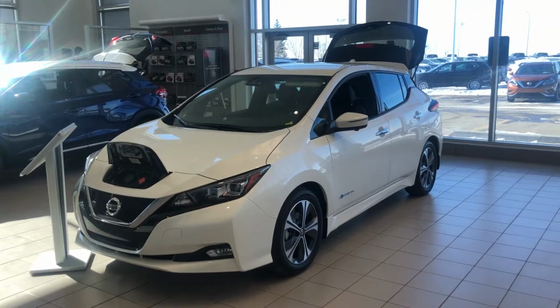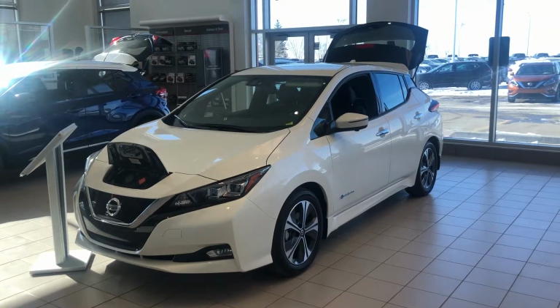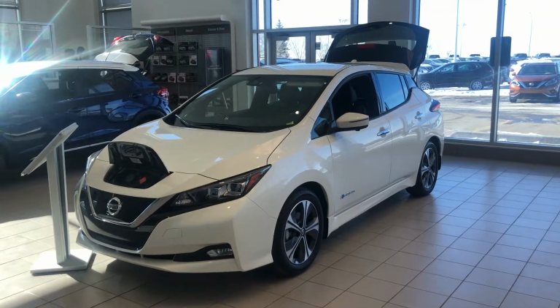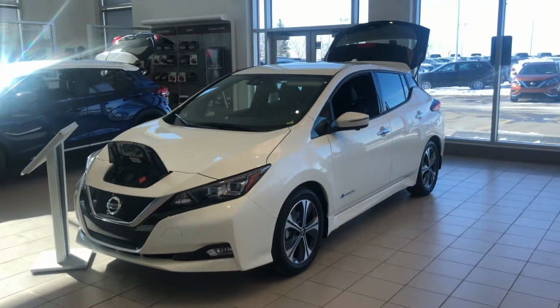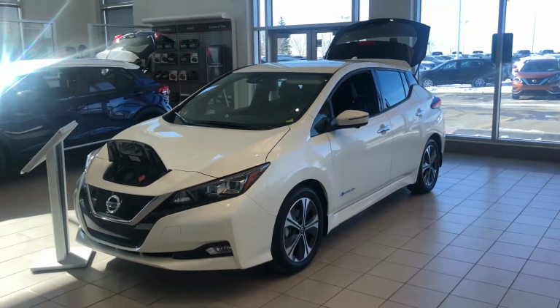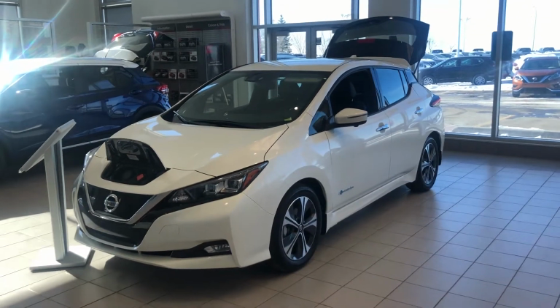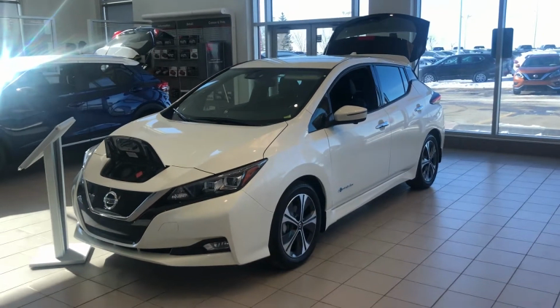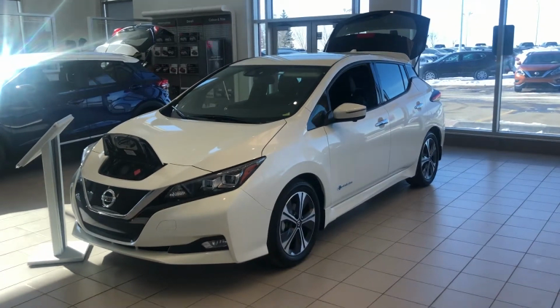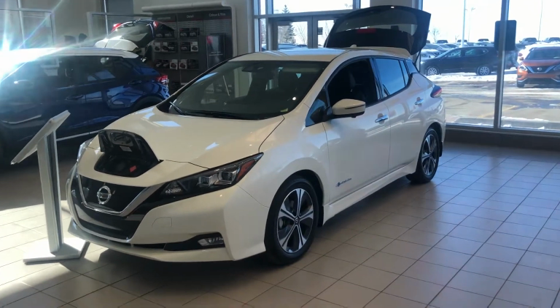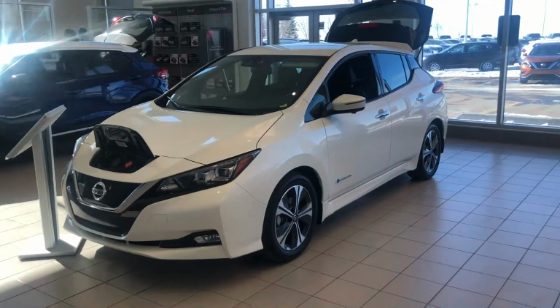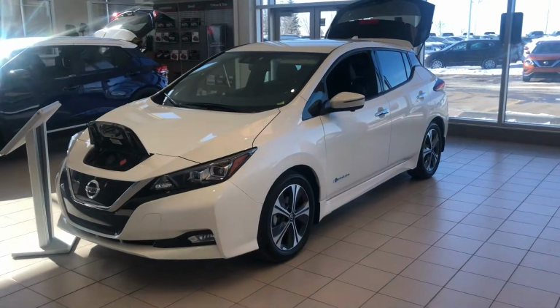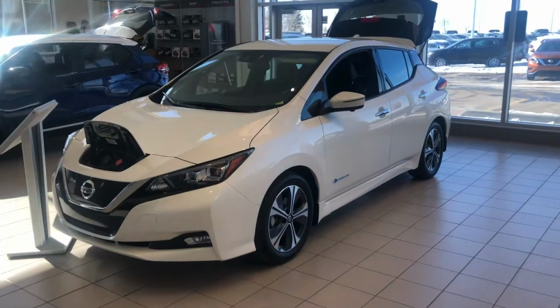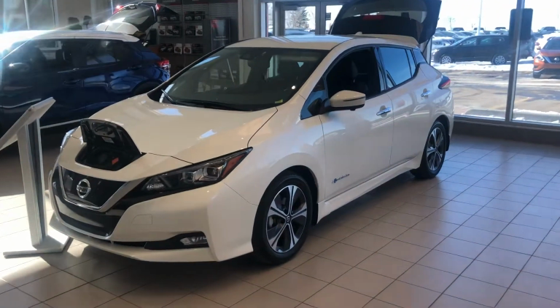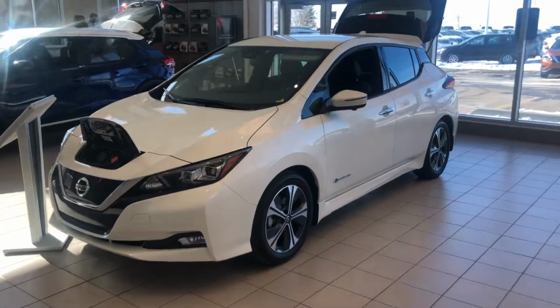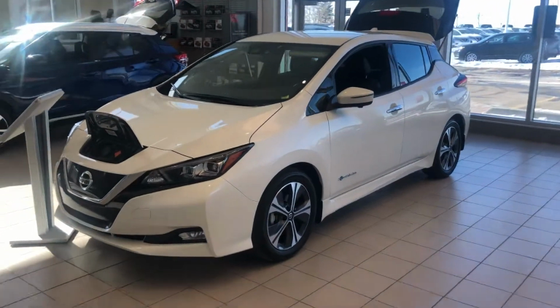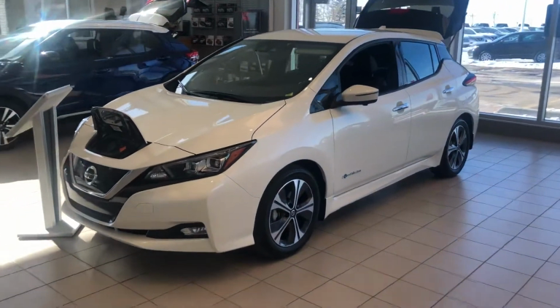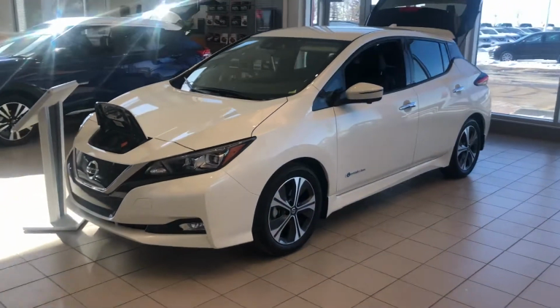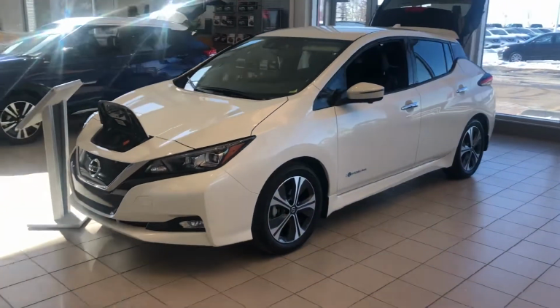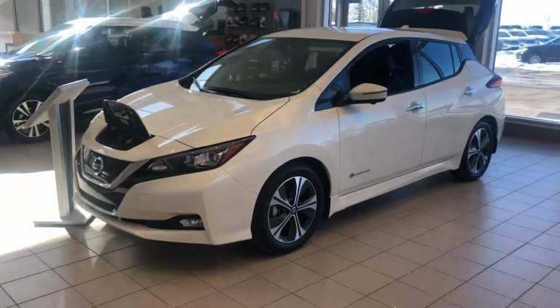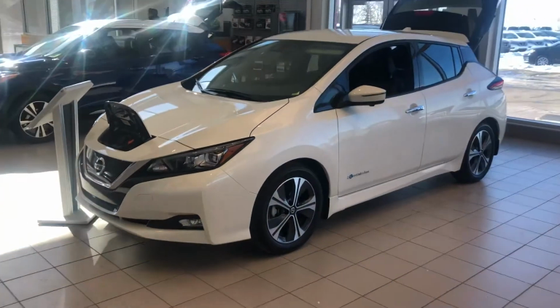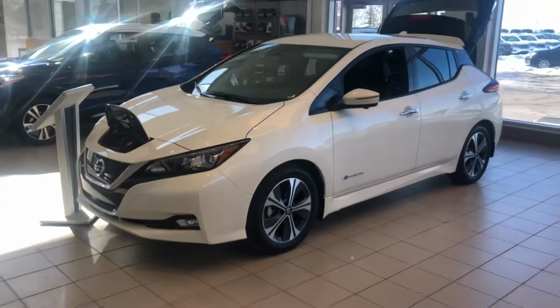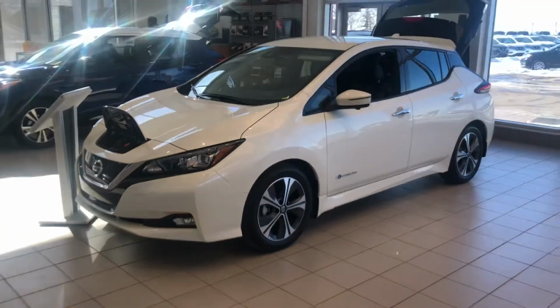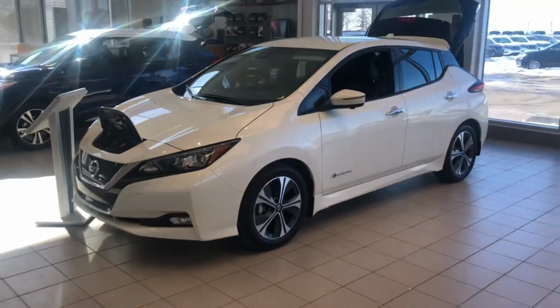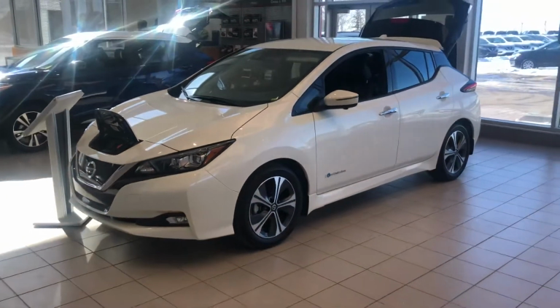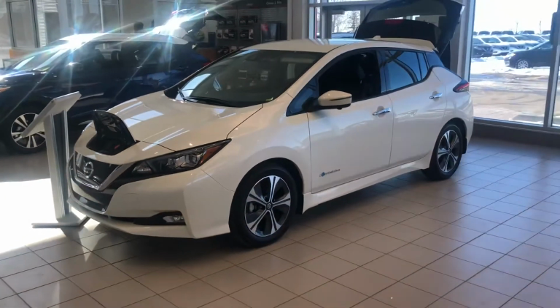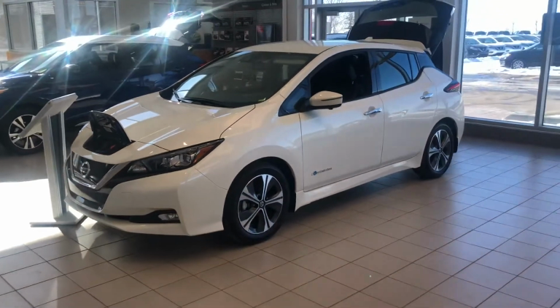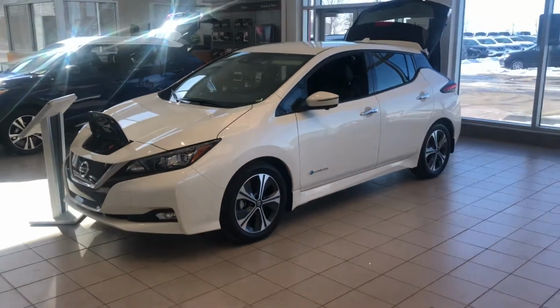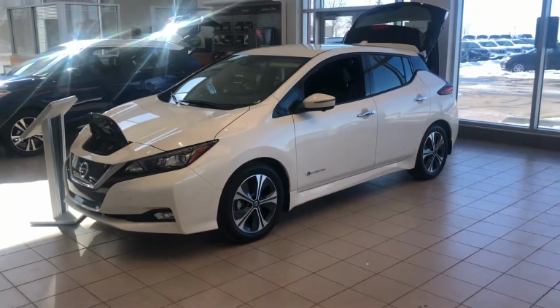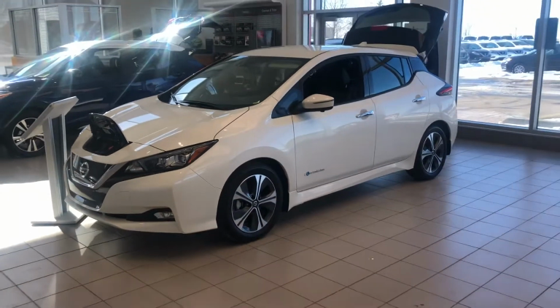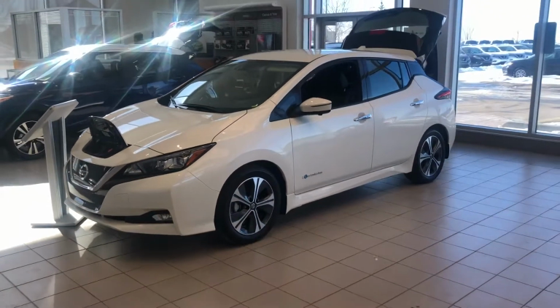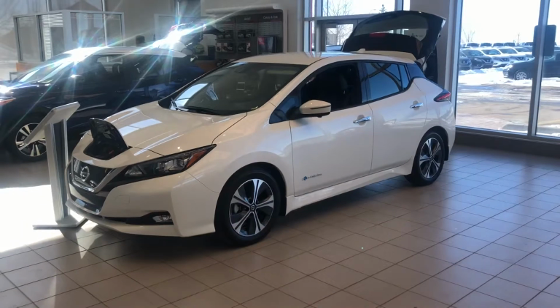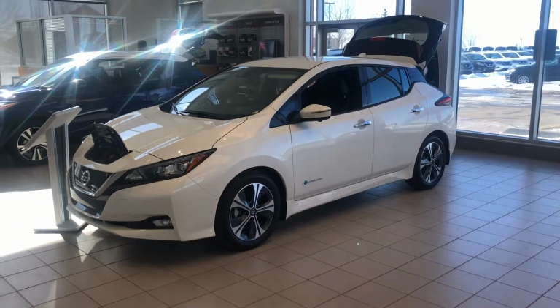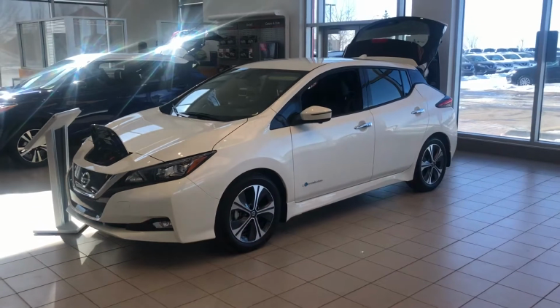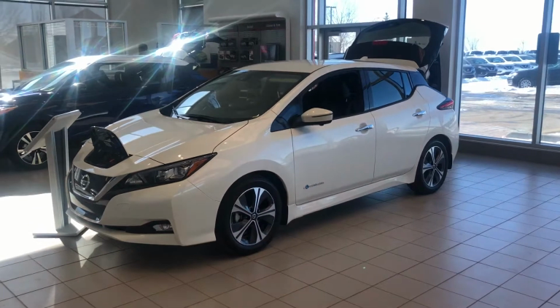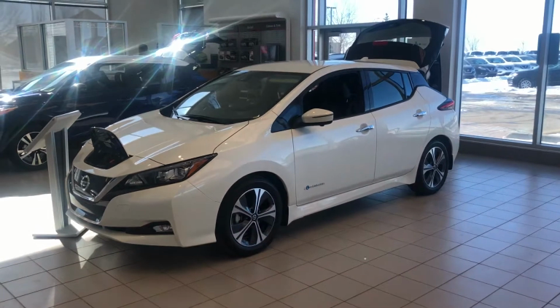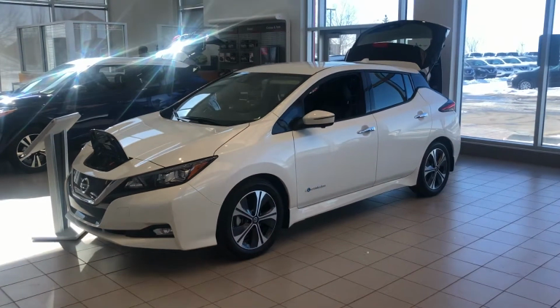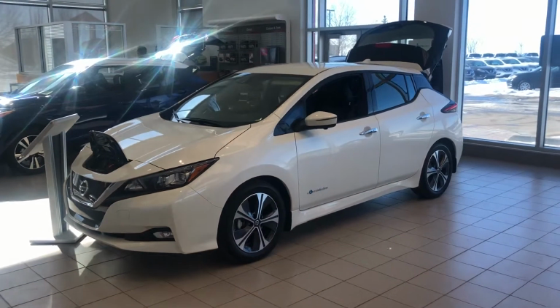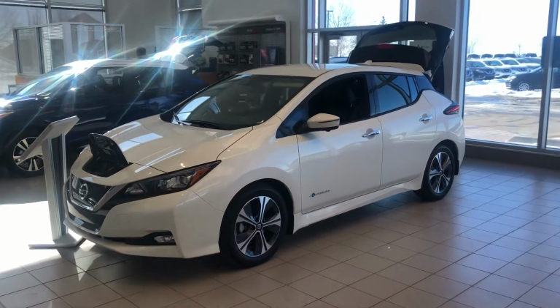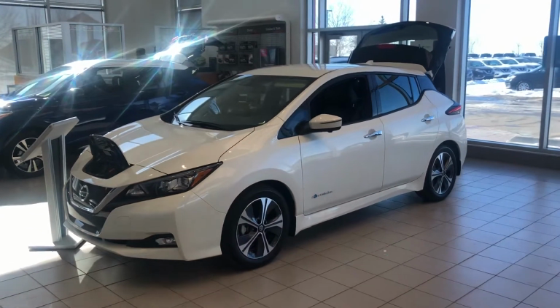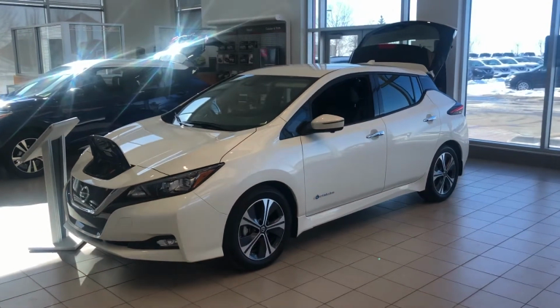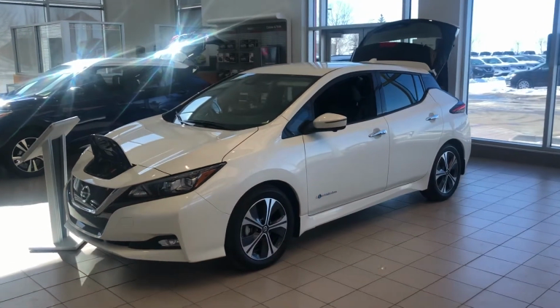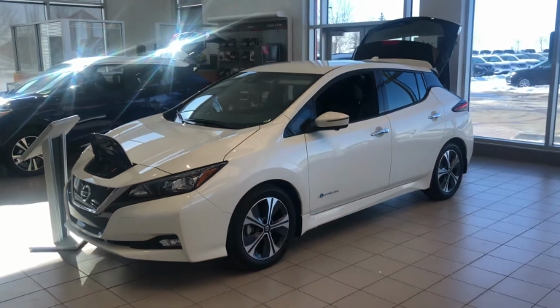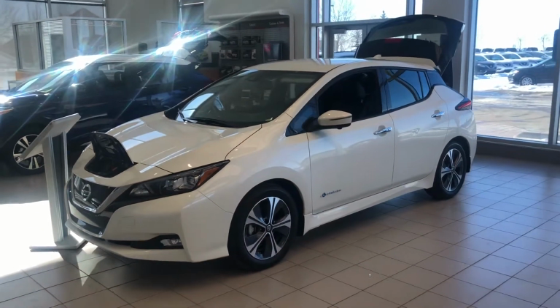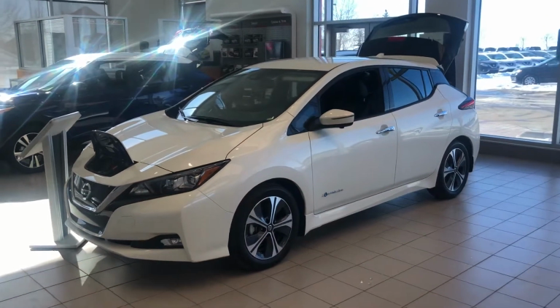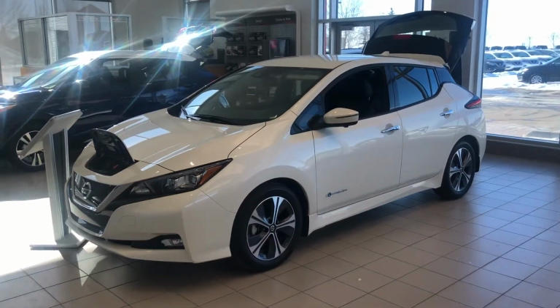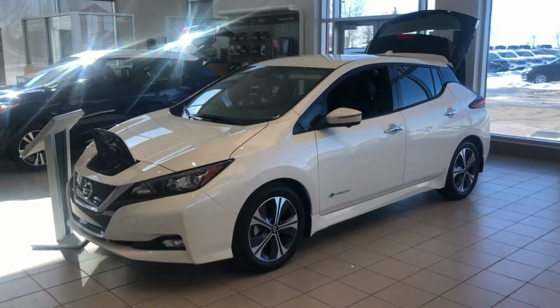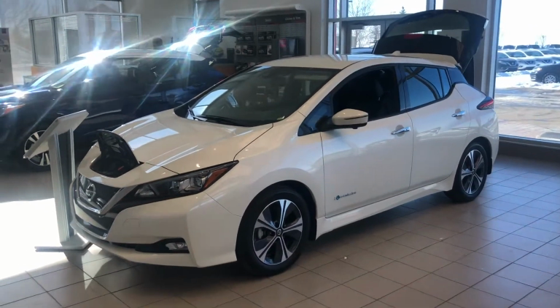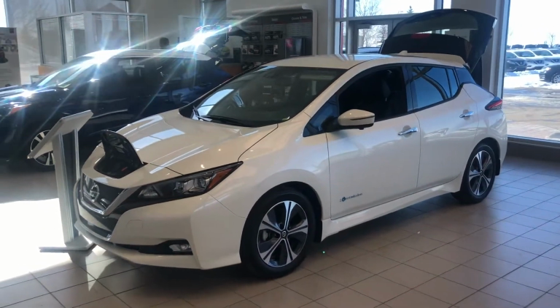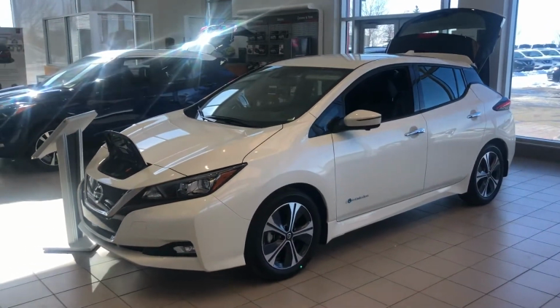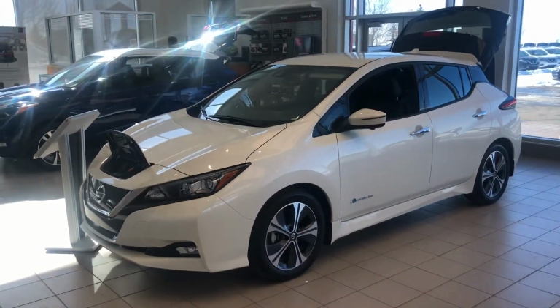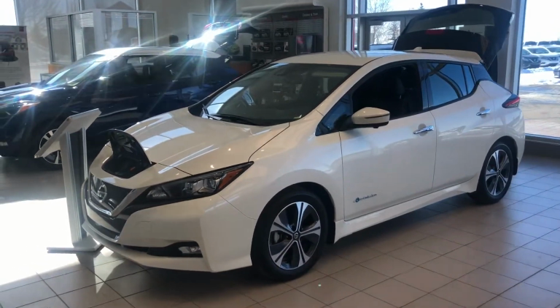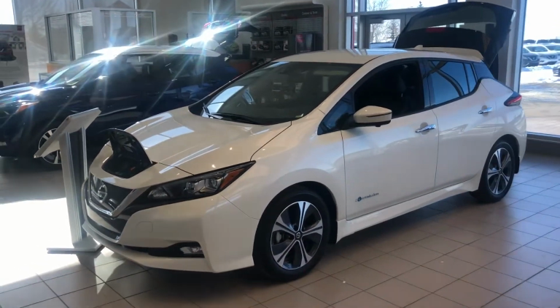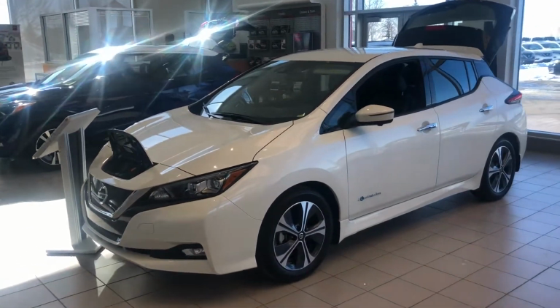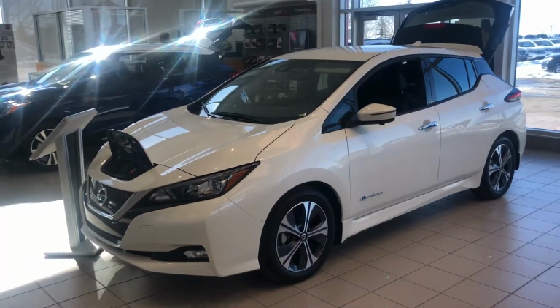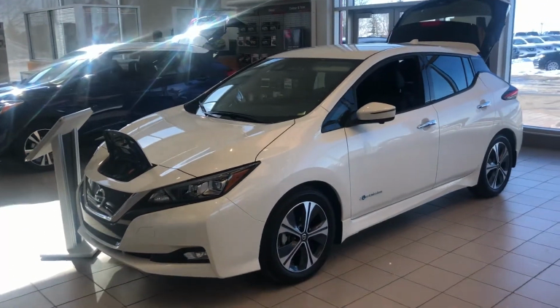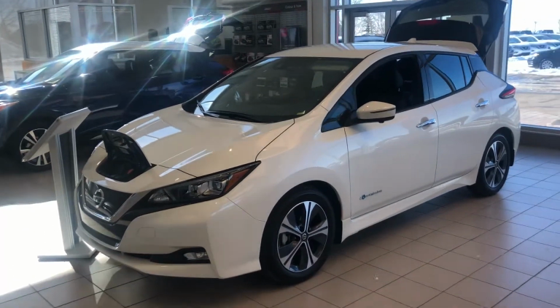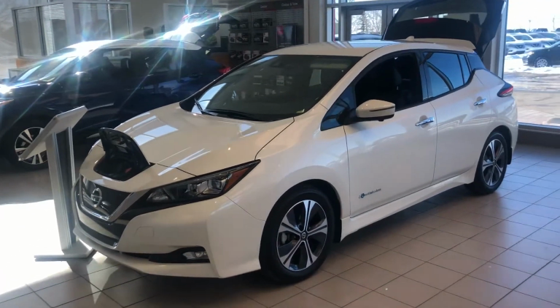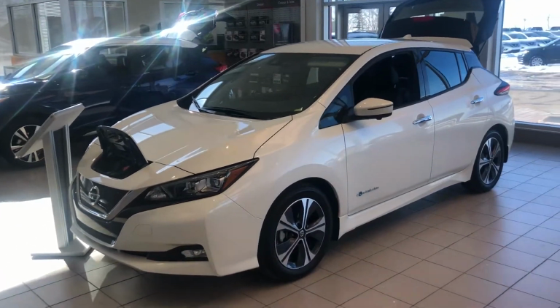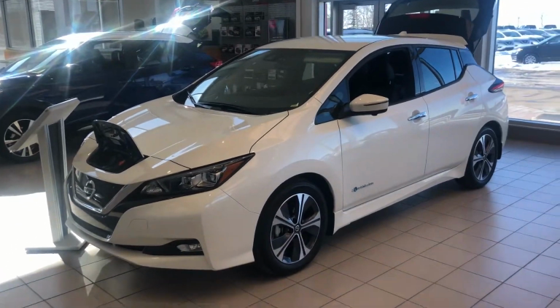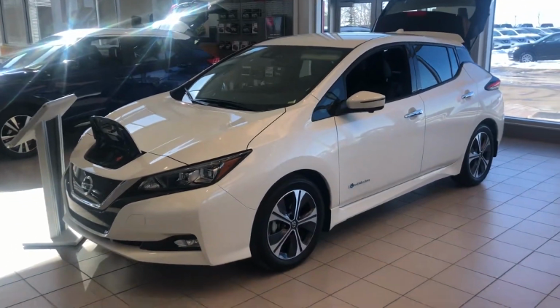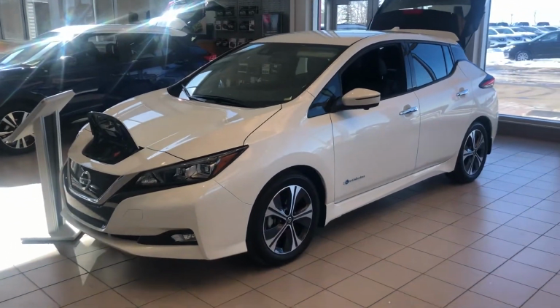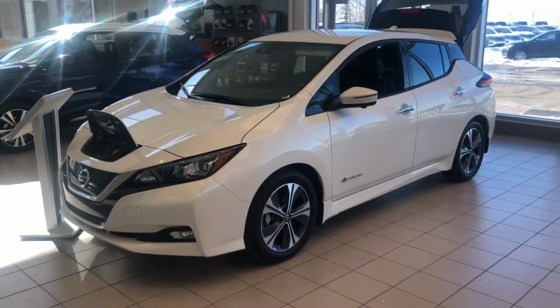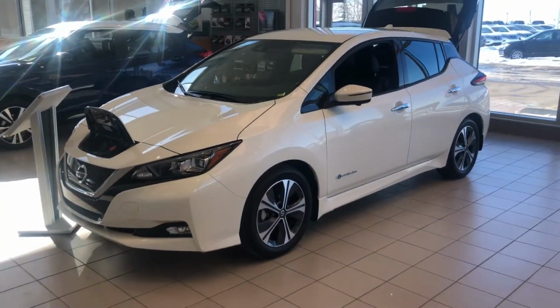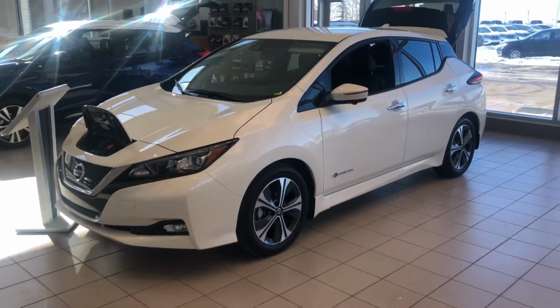Hi guys, this is Corey Lavoie with Sherwood Nissan. Today we're going to take a look at the zero emissions 2019 Nissan LEAF.